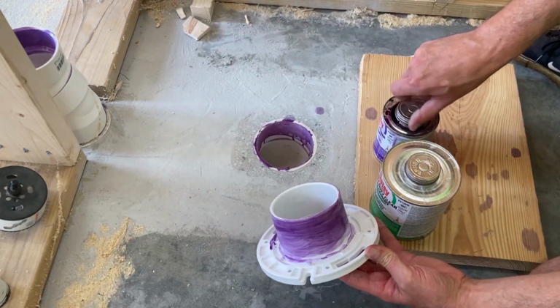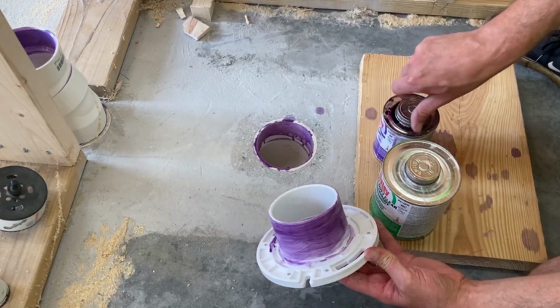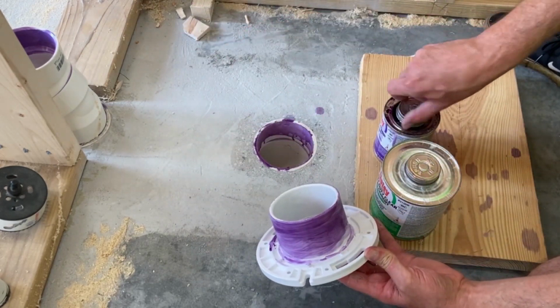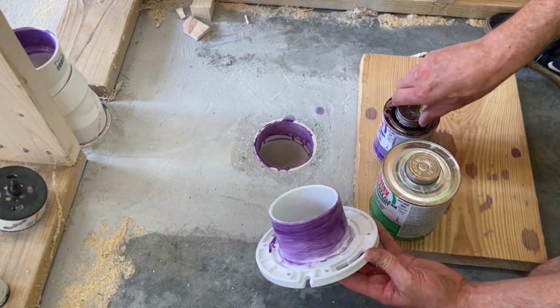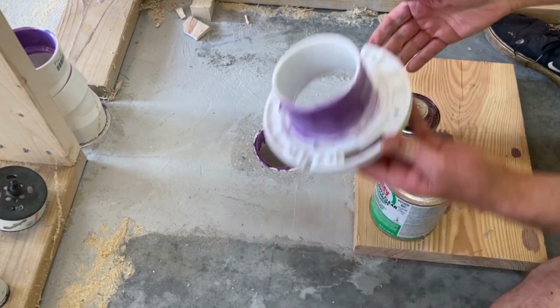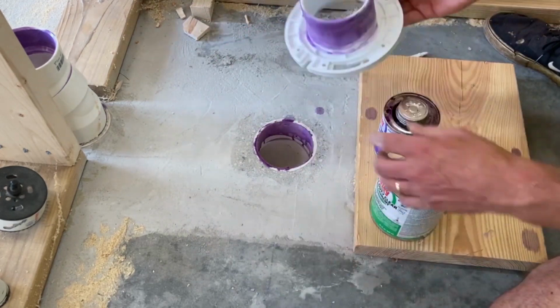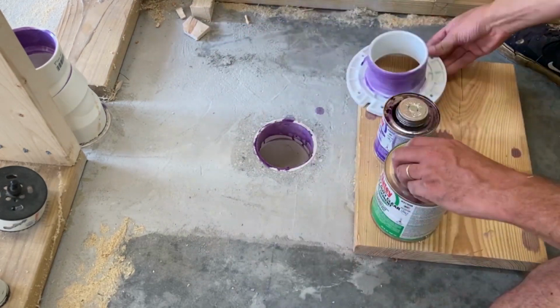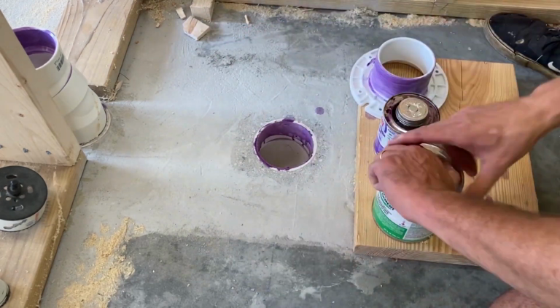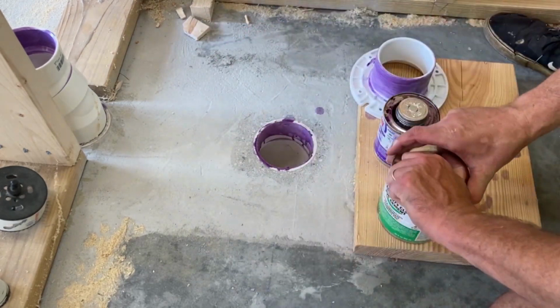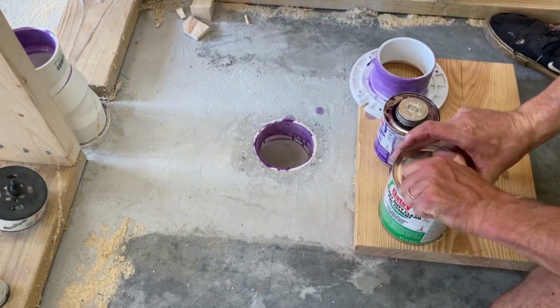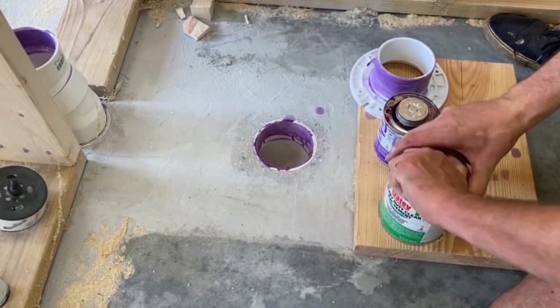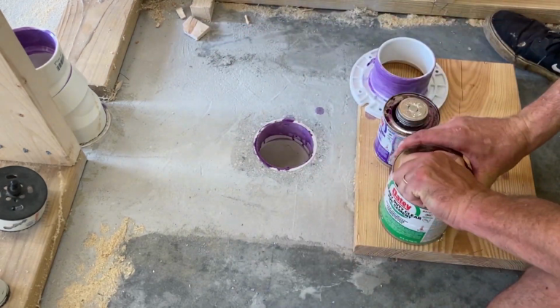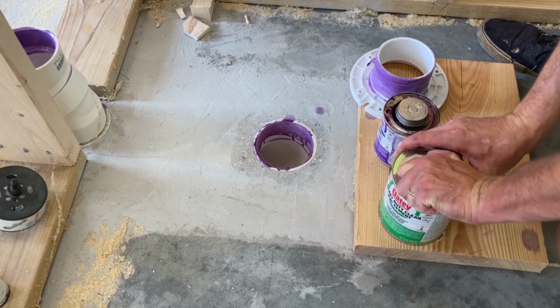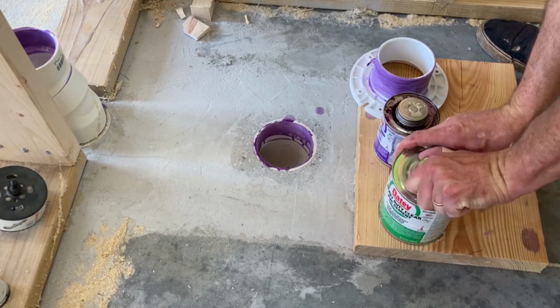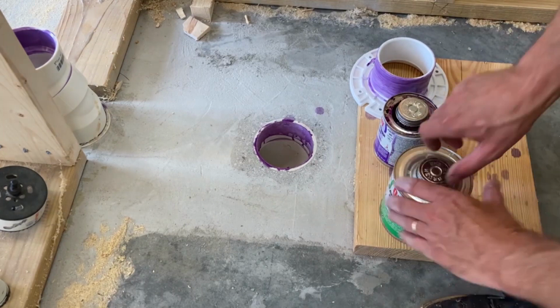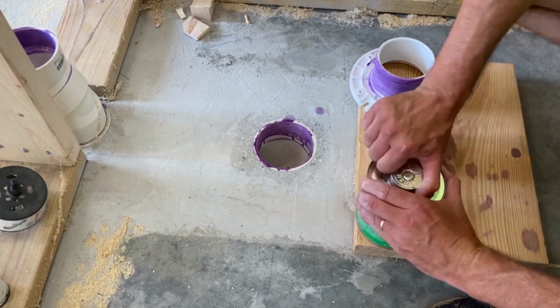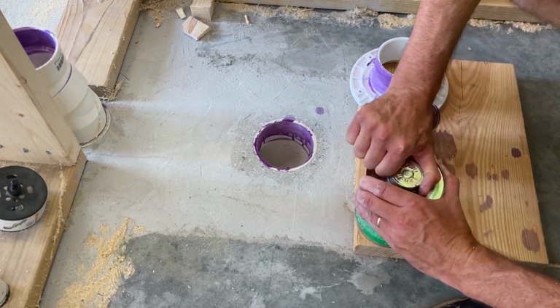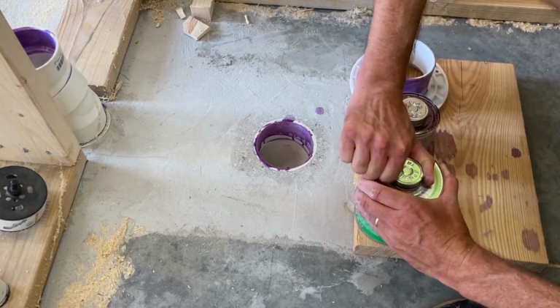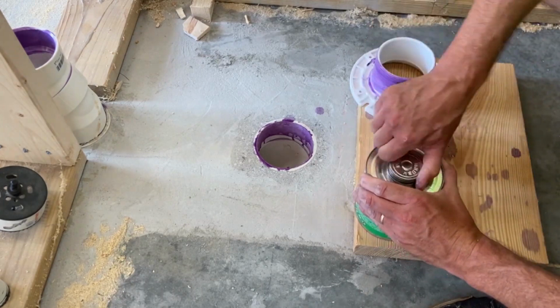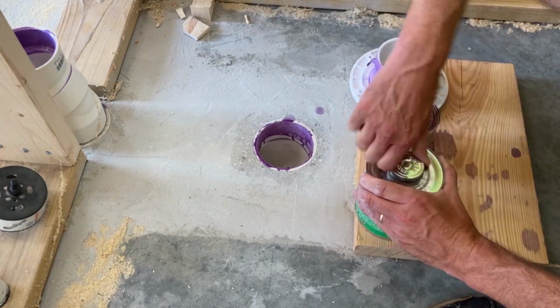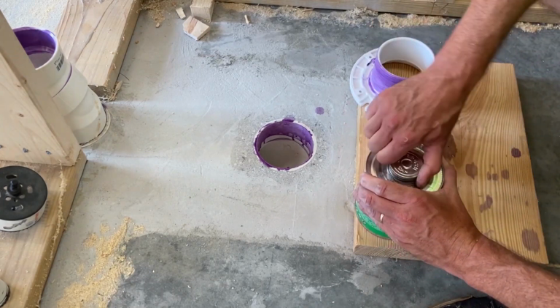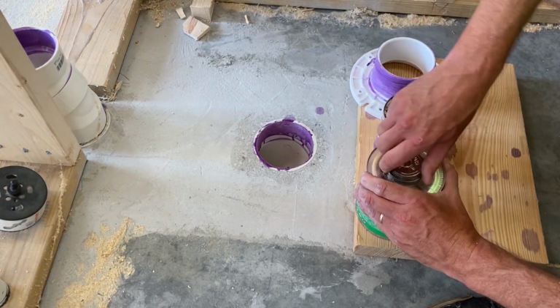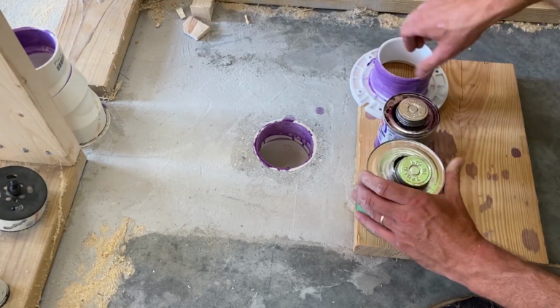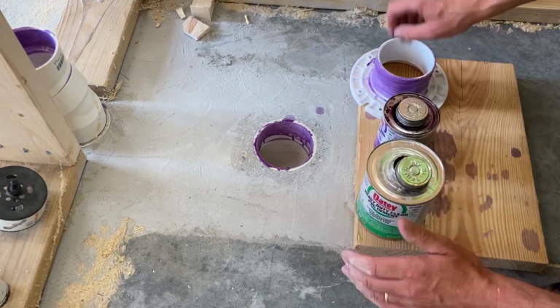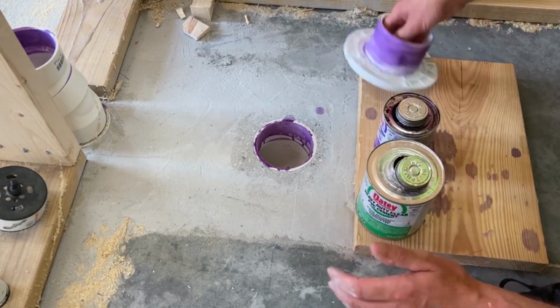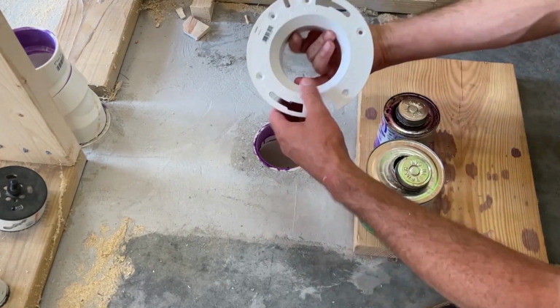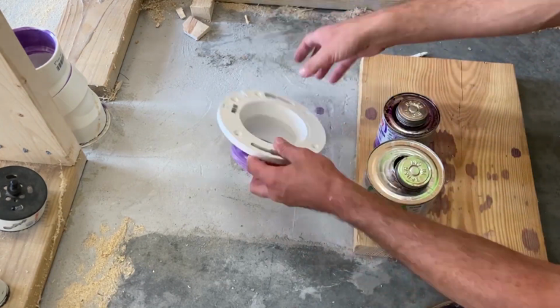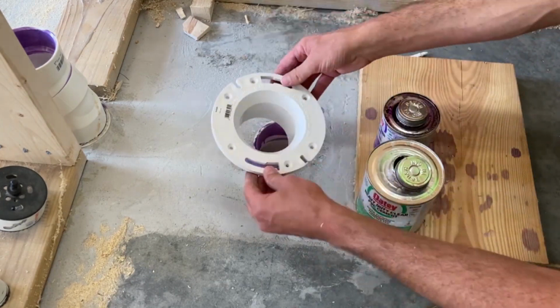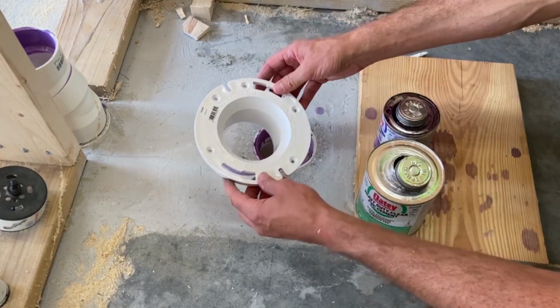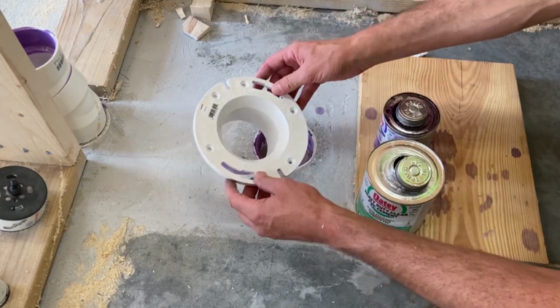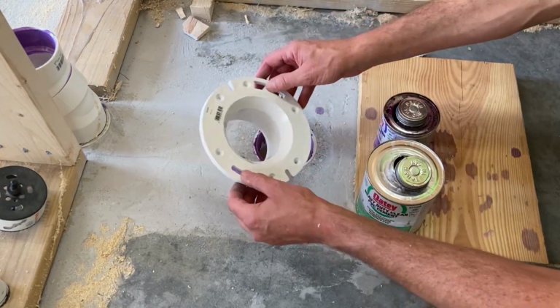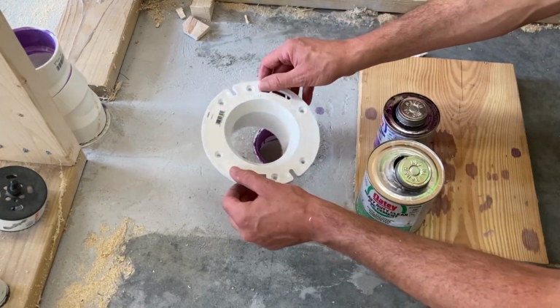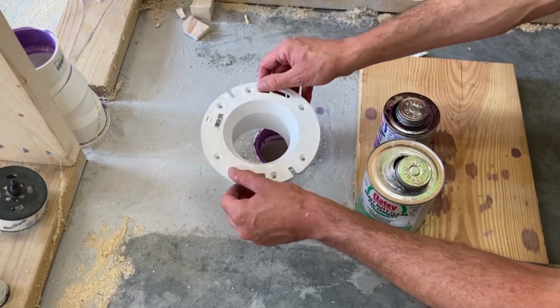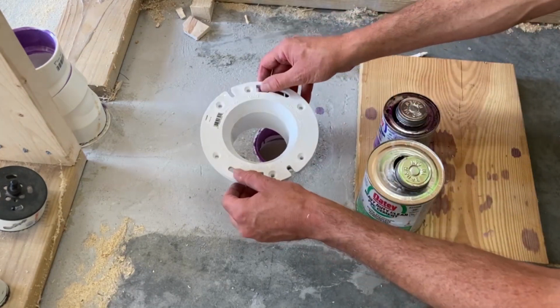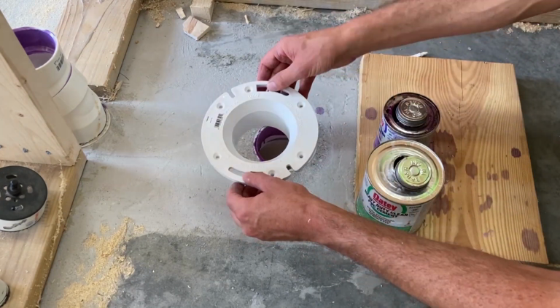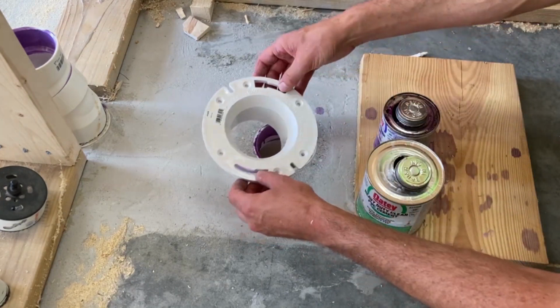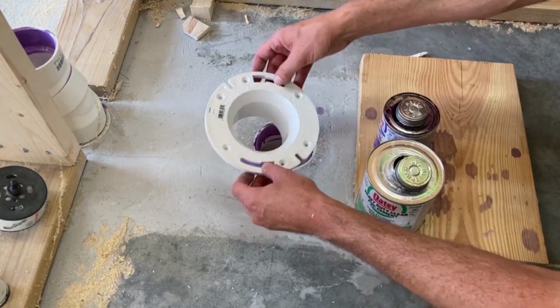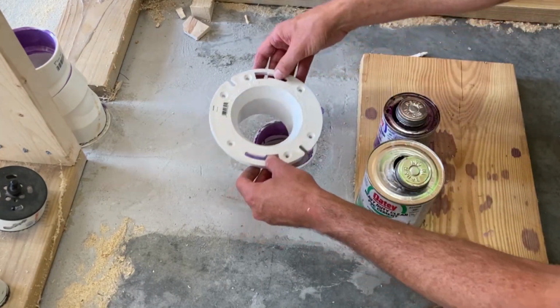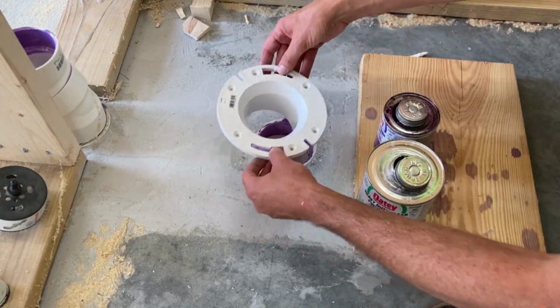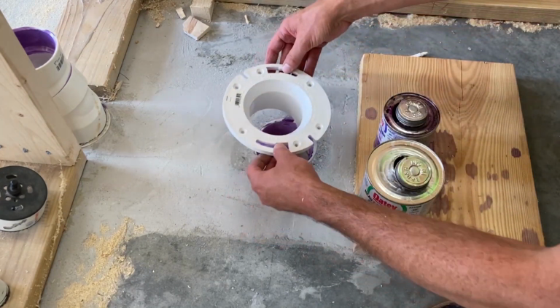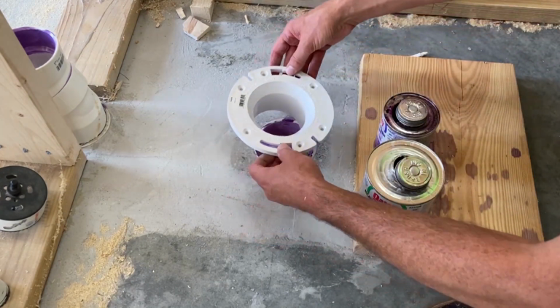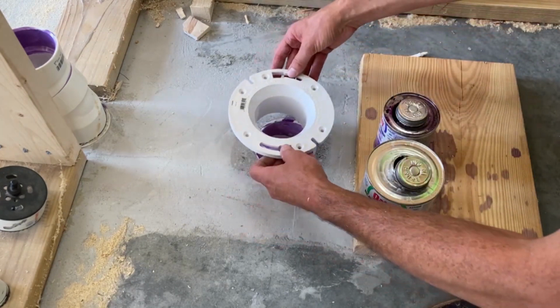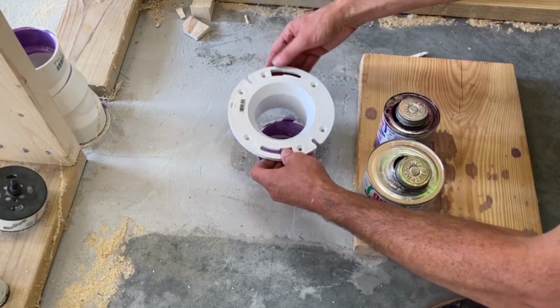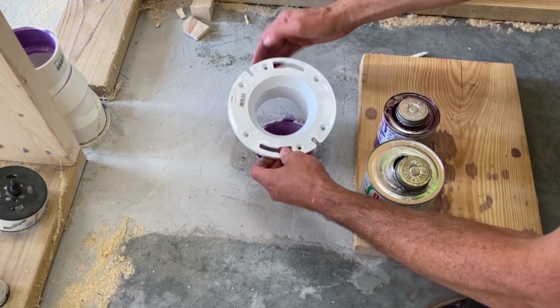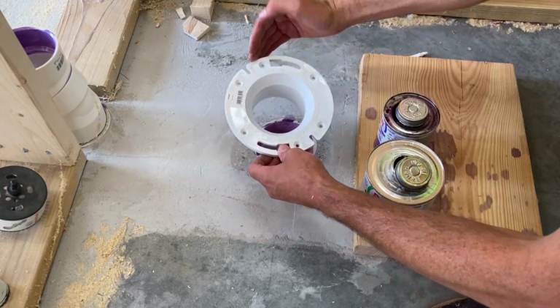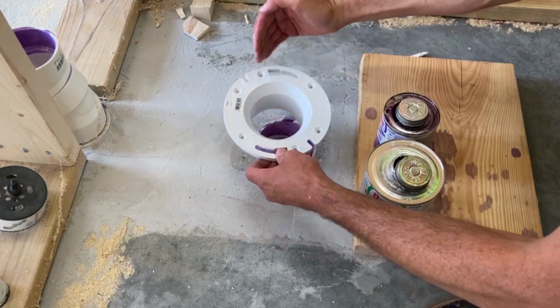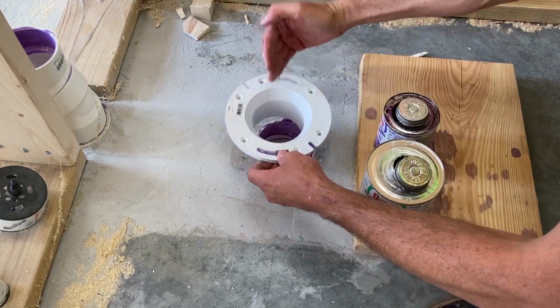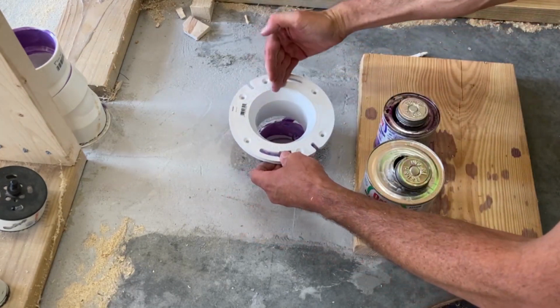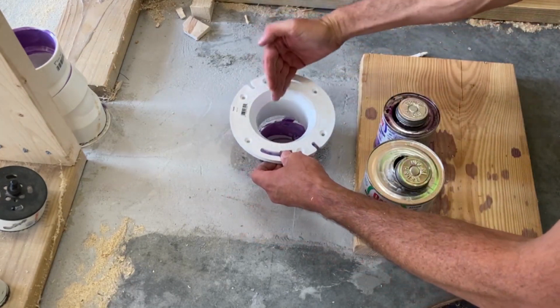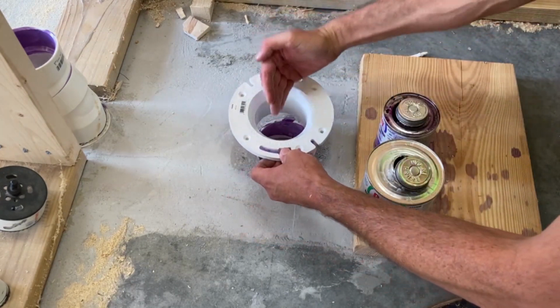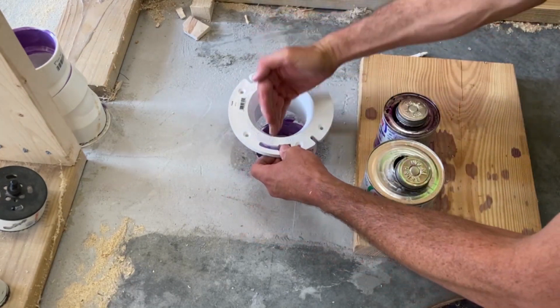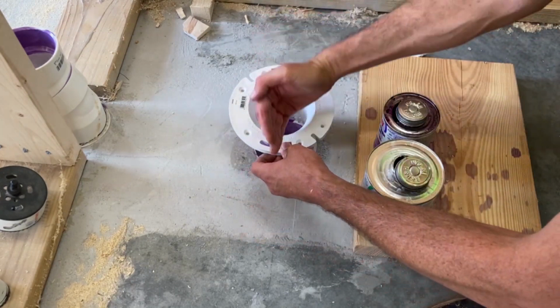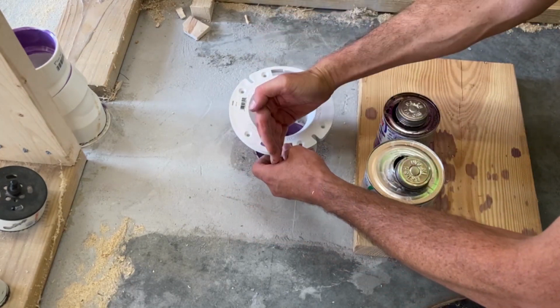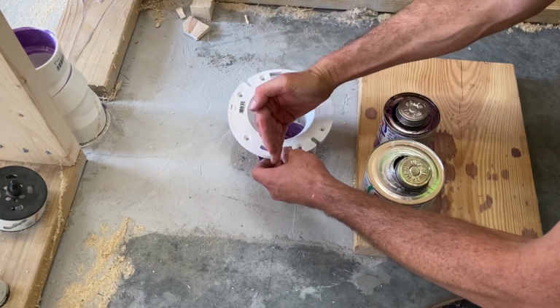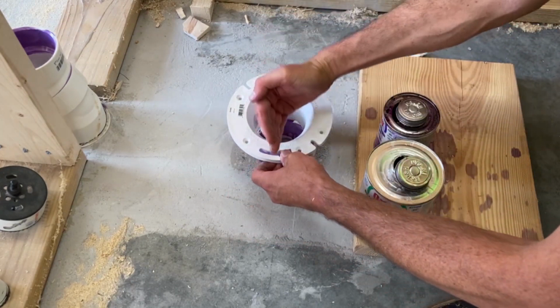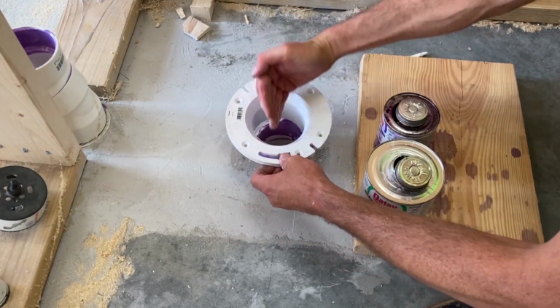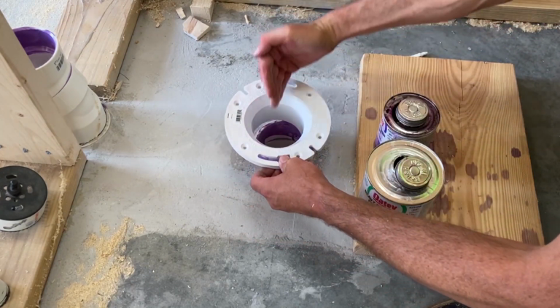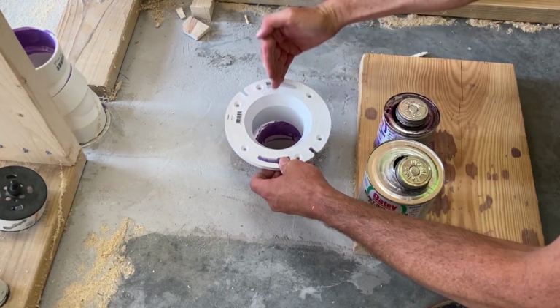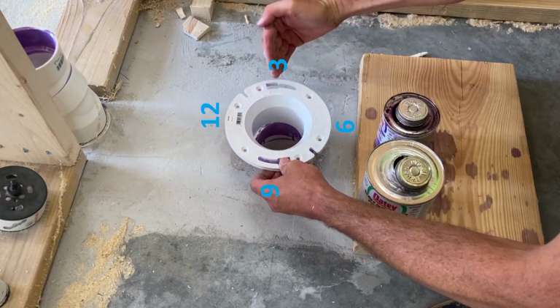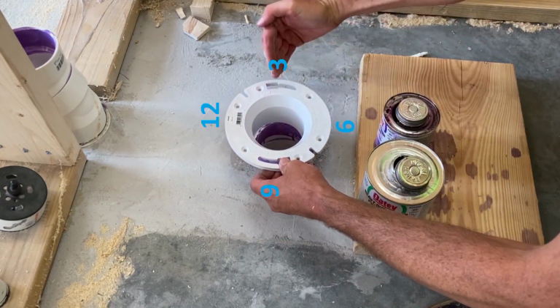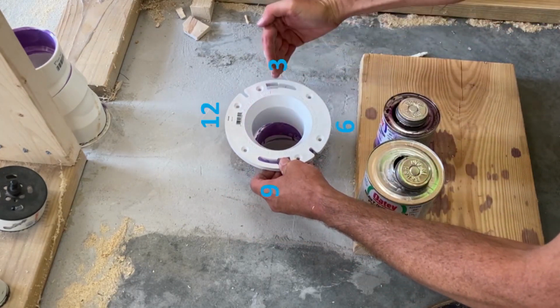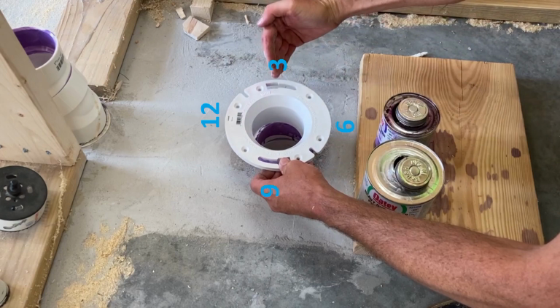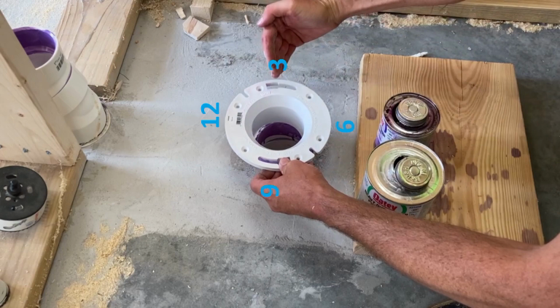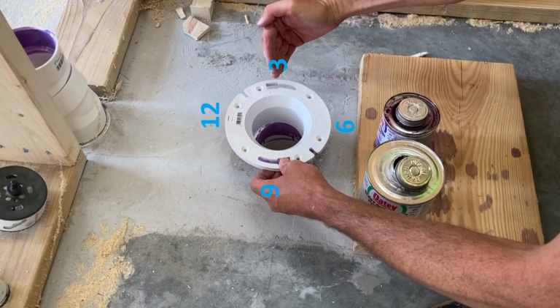Make sure you align the slots where the closet bolts will go. You want the skinny part of the slots to be at 3 and 9 o'clock.